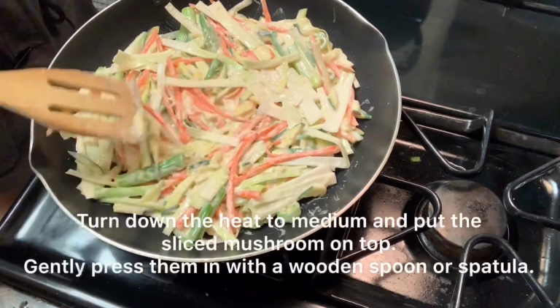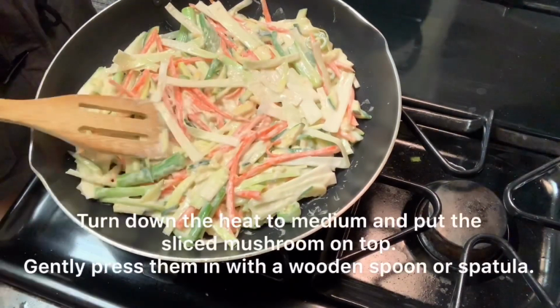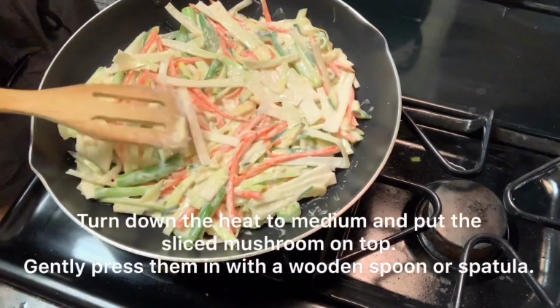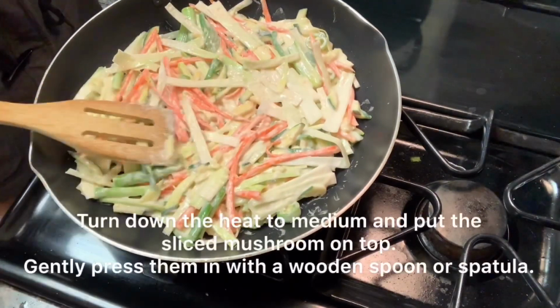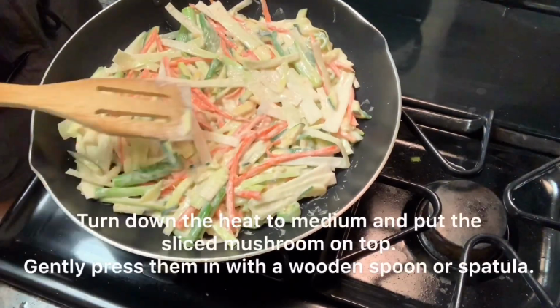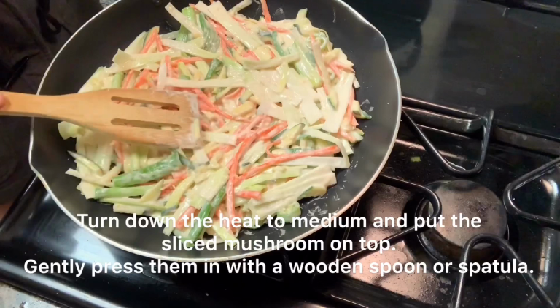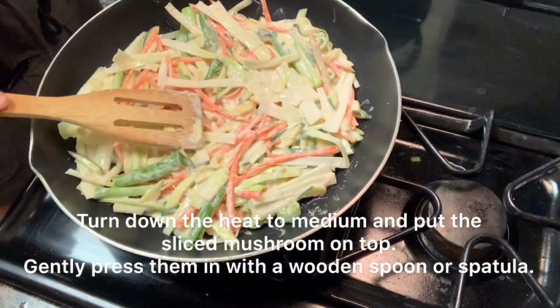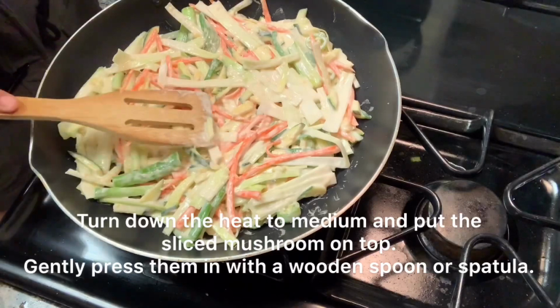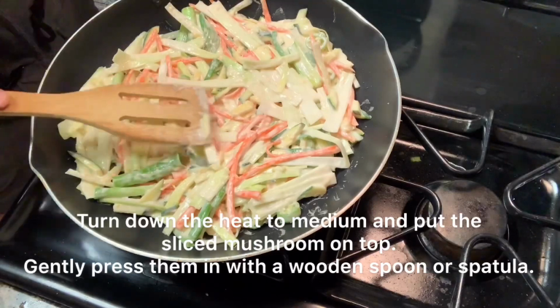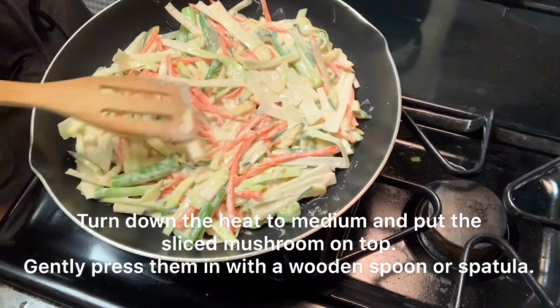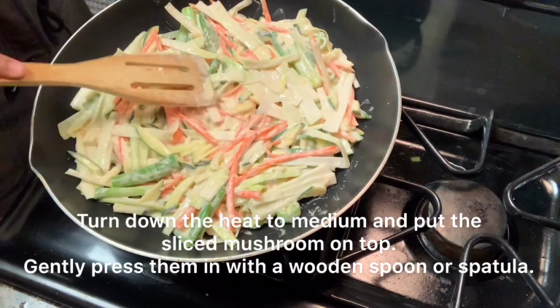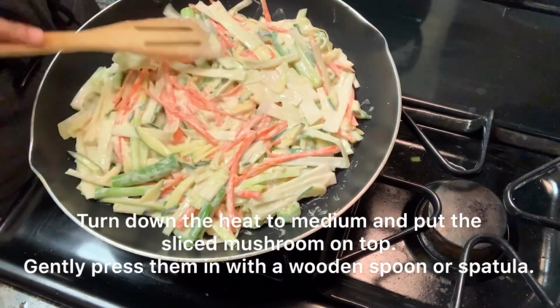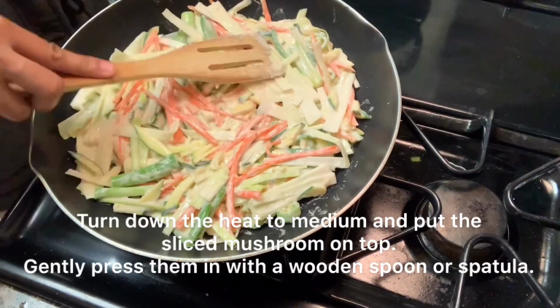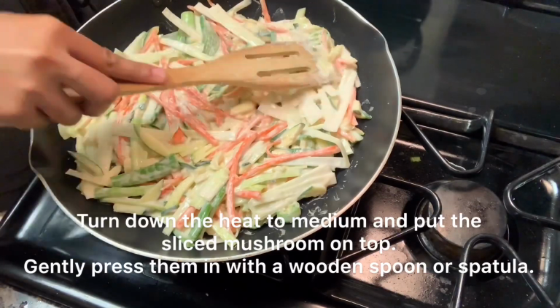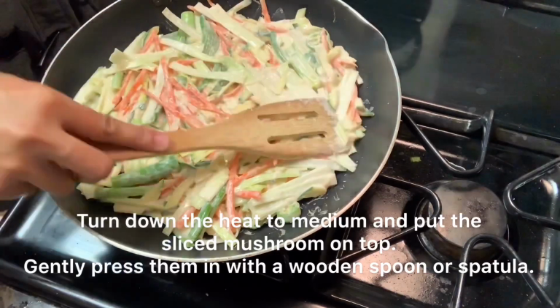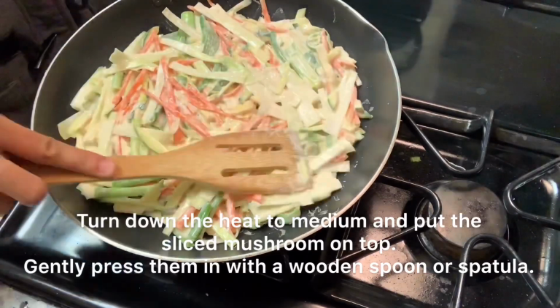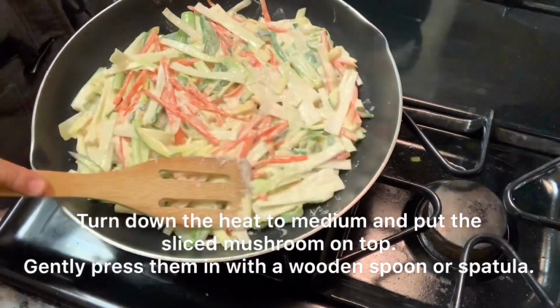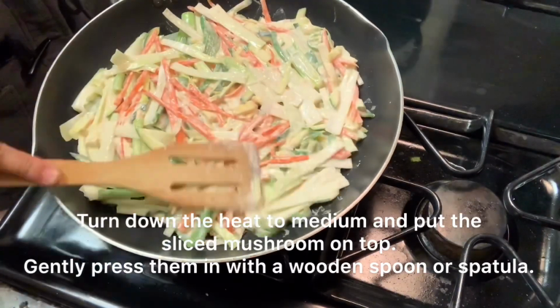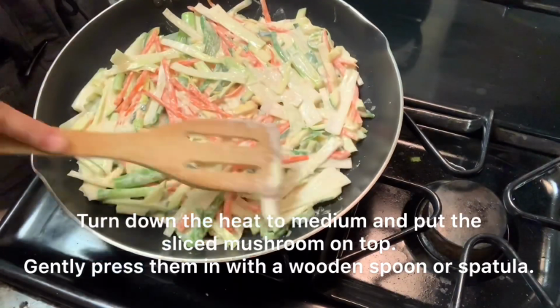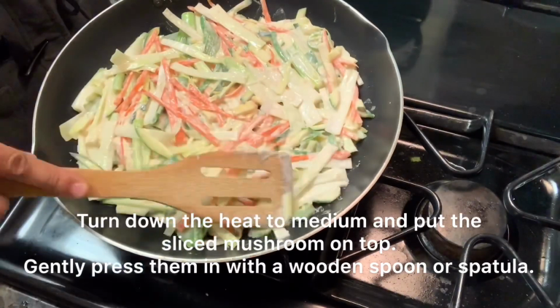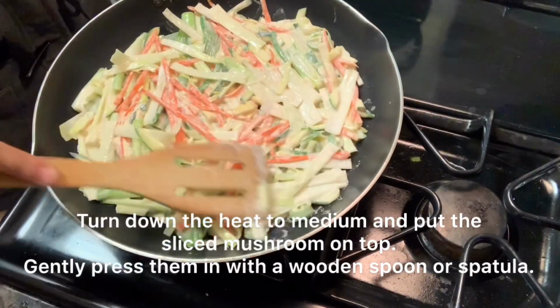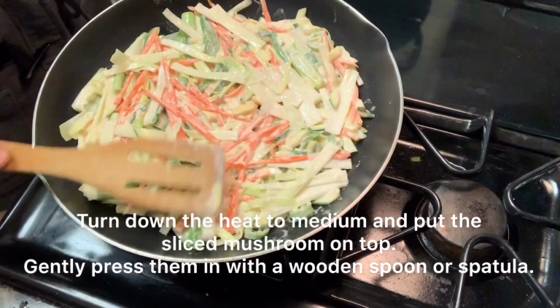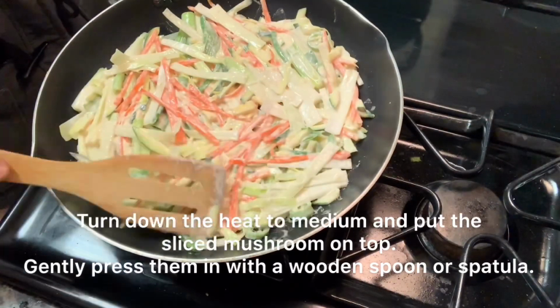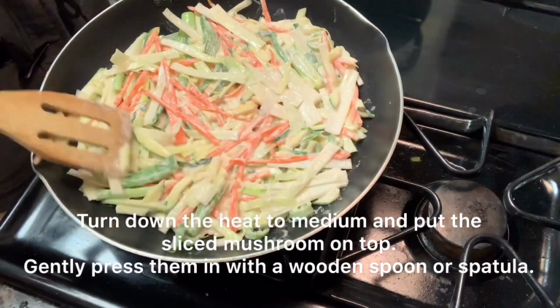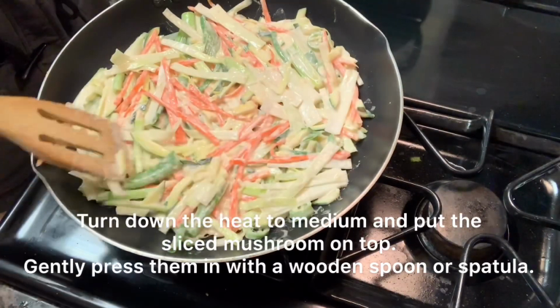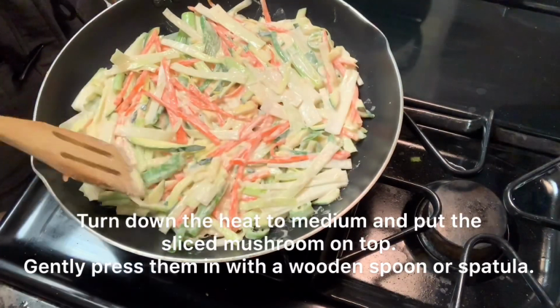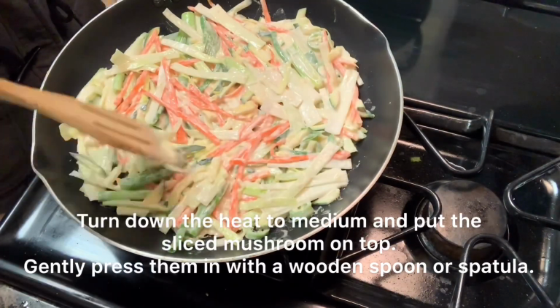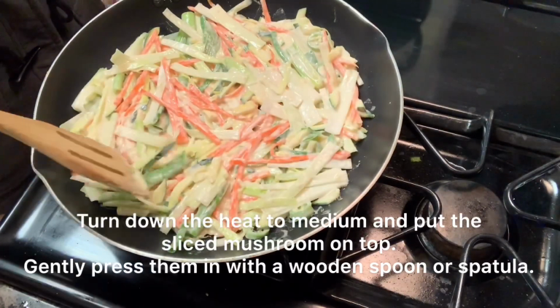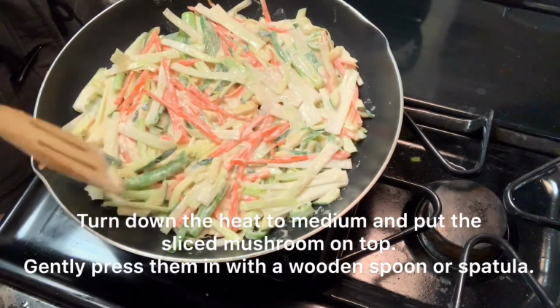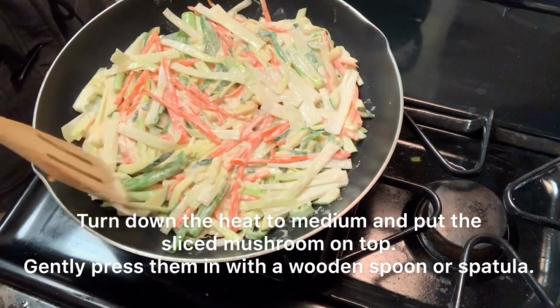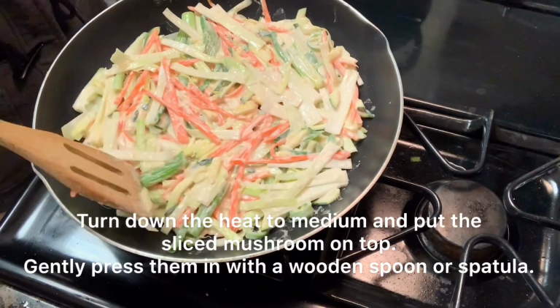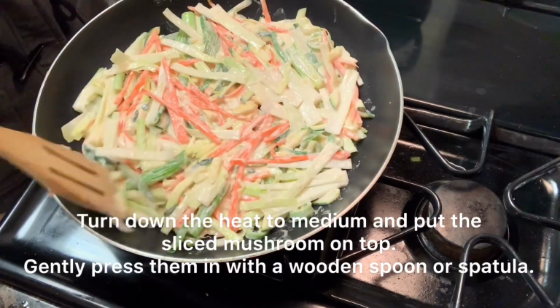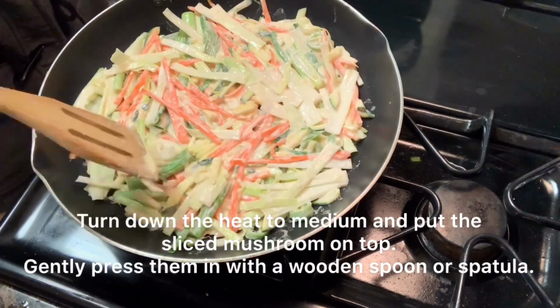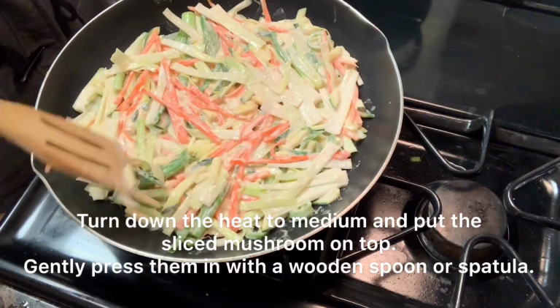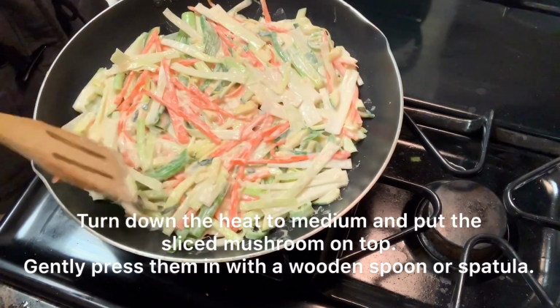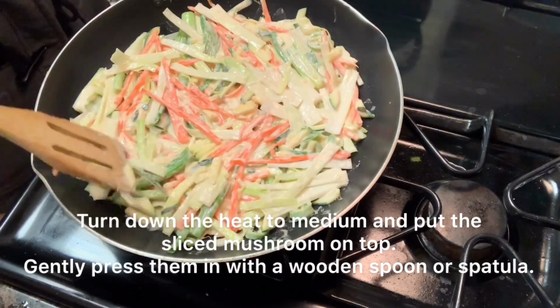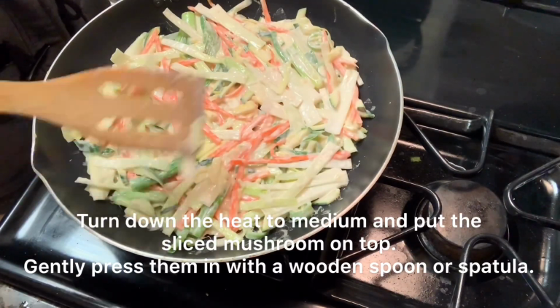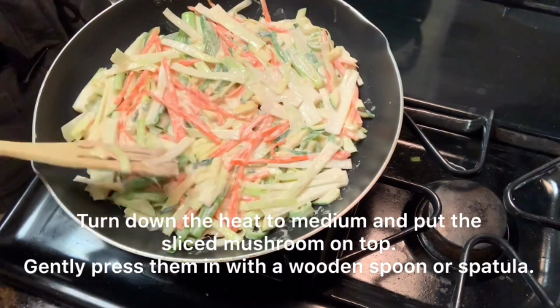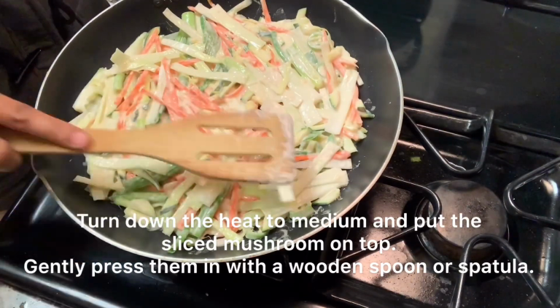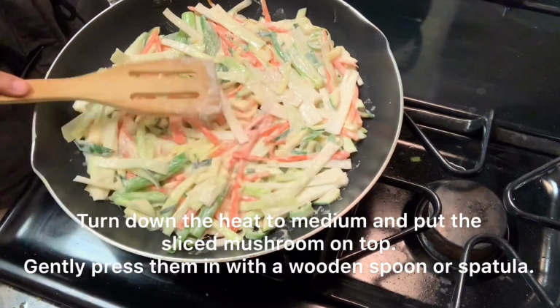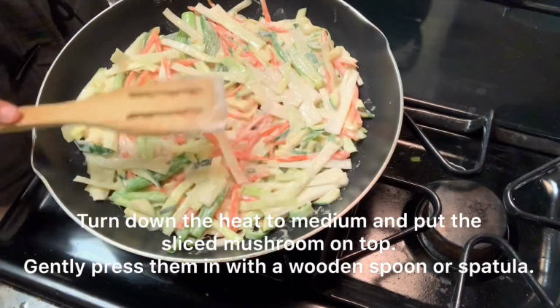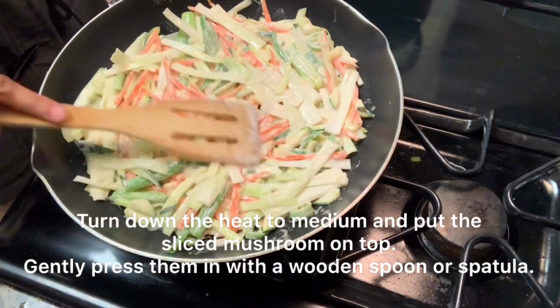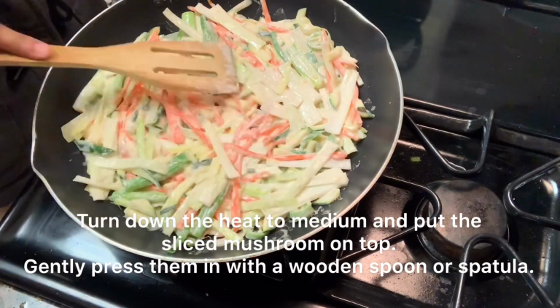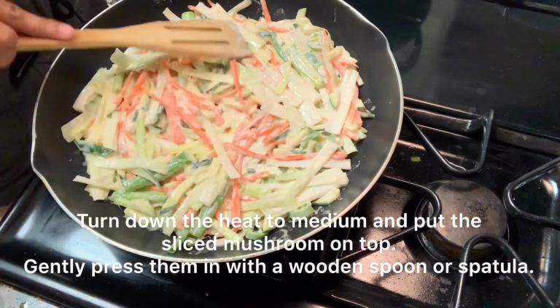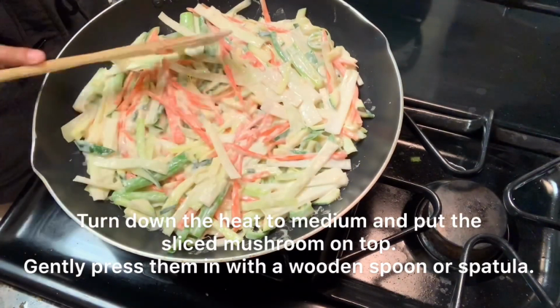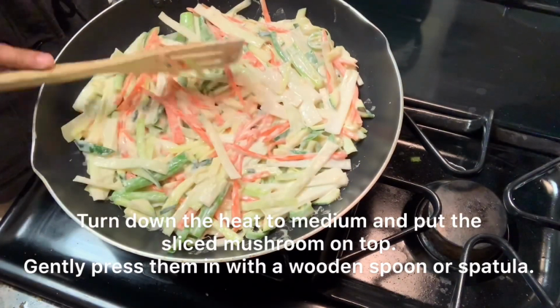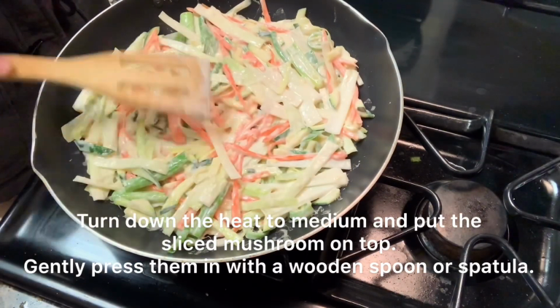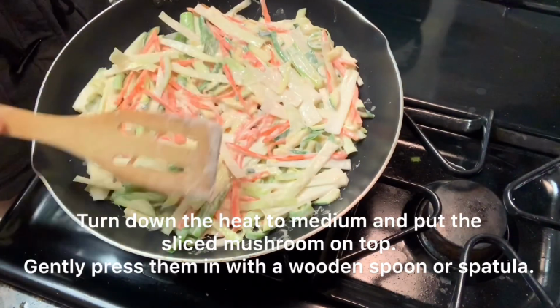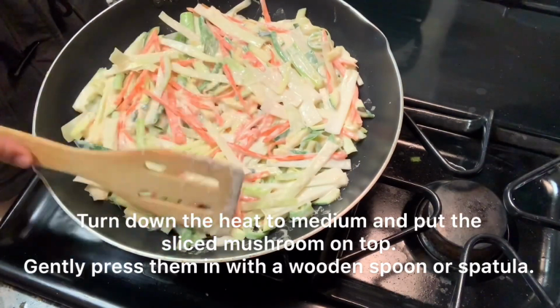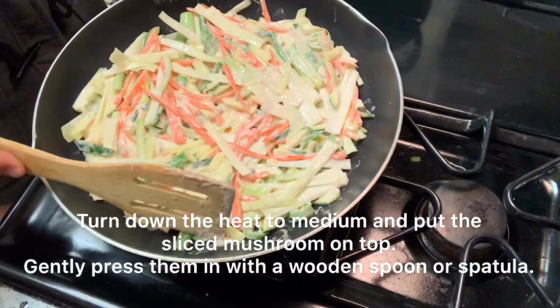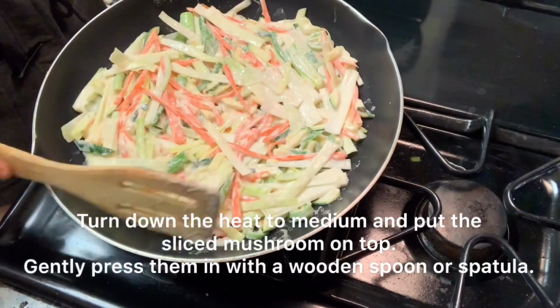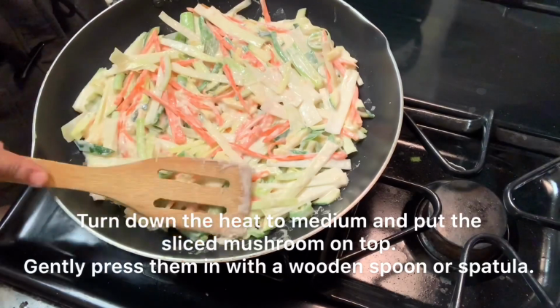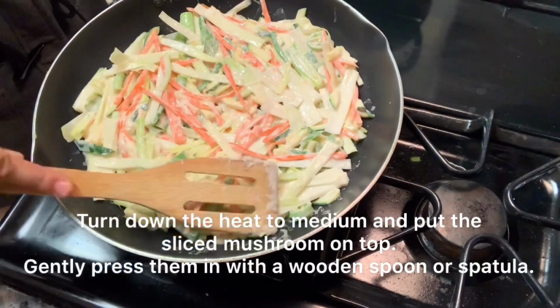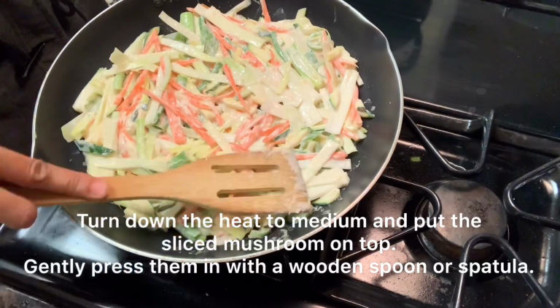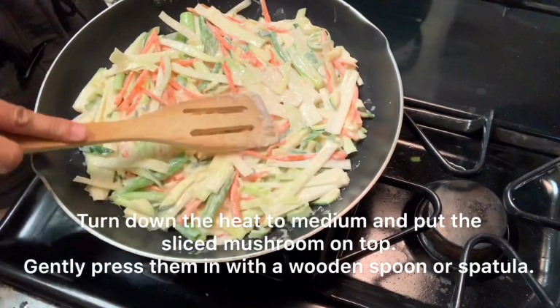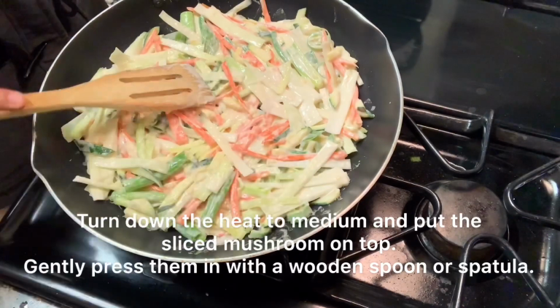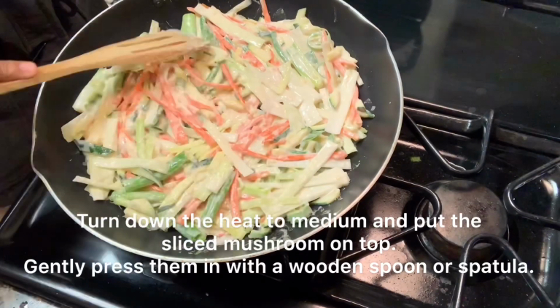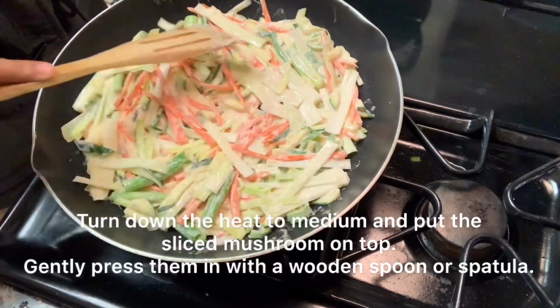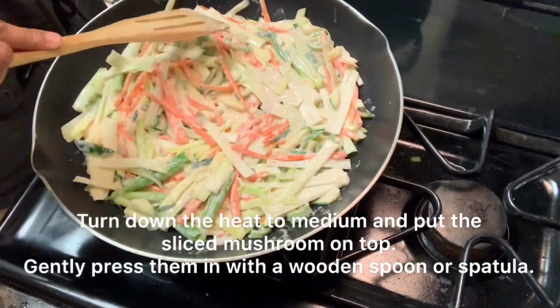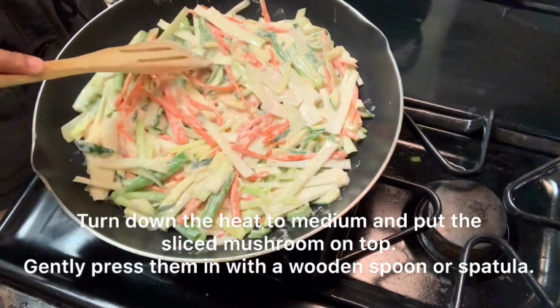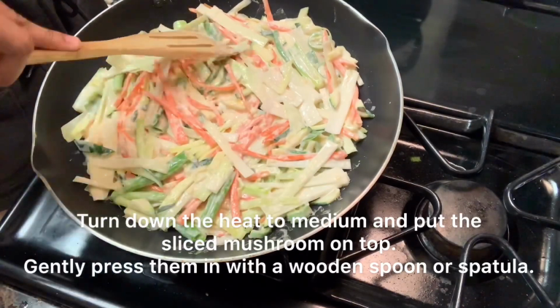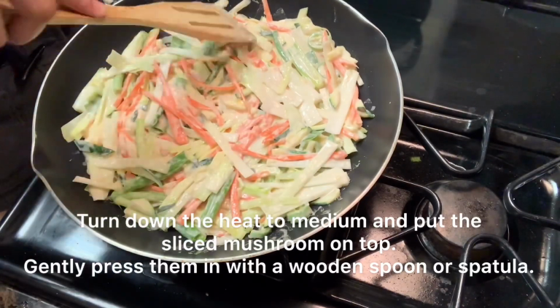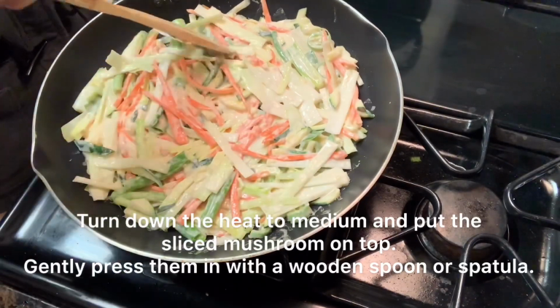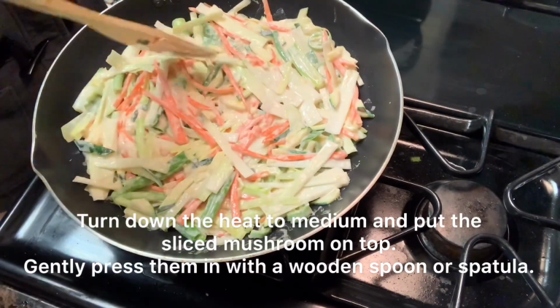Turn down the heat to medium and put the sliced mushroom on top. Gently press them down with a wooden spoon or spatula.